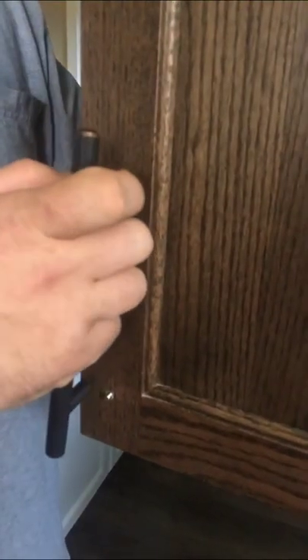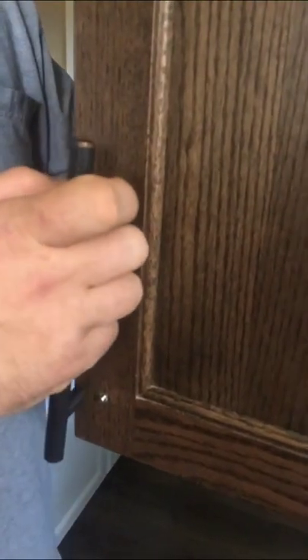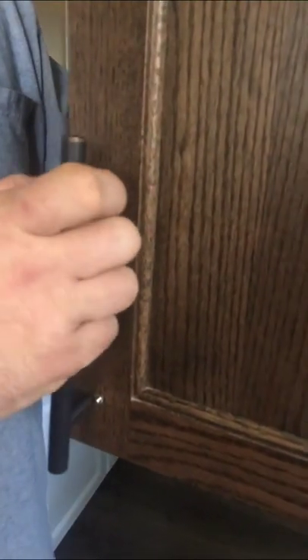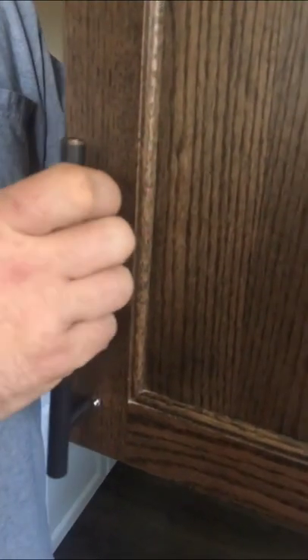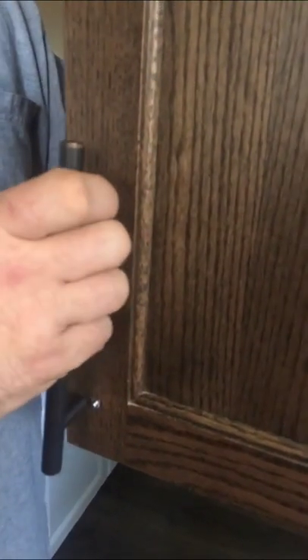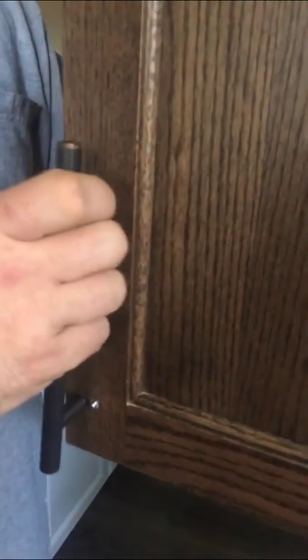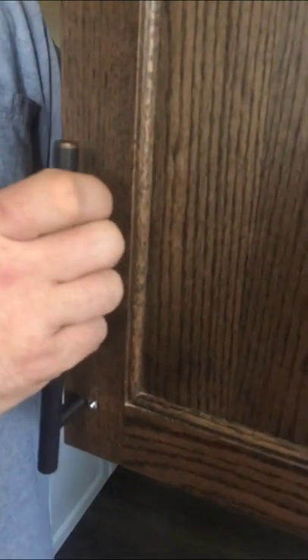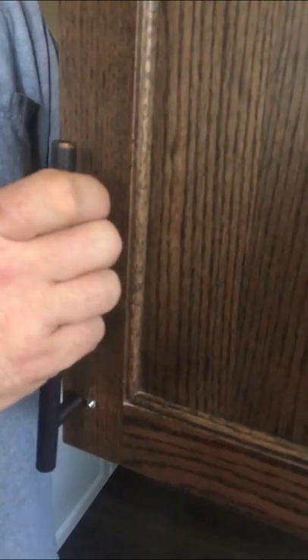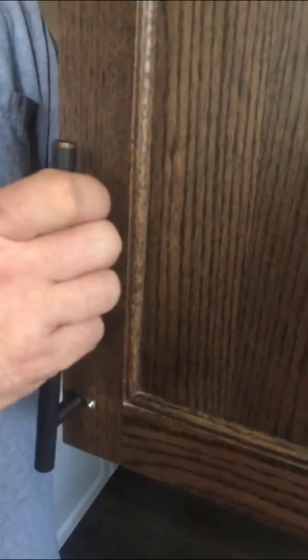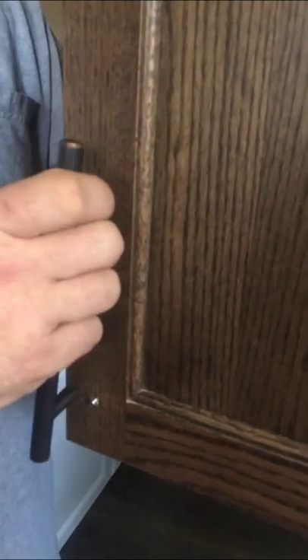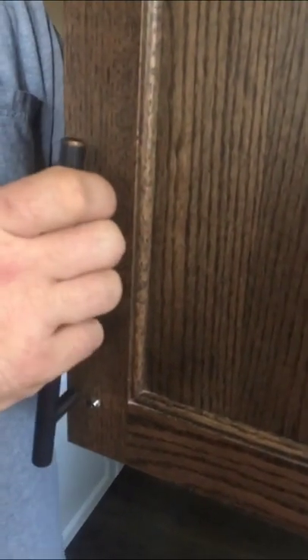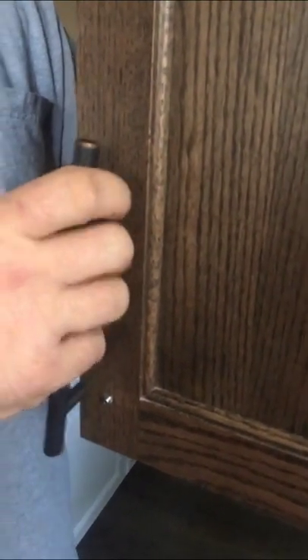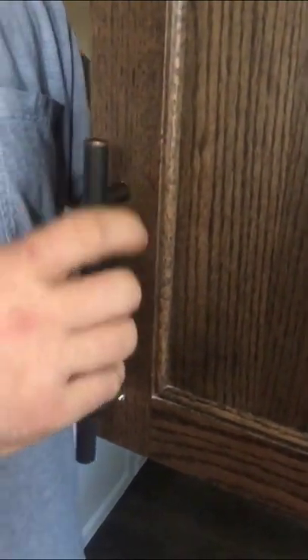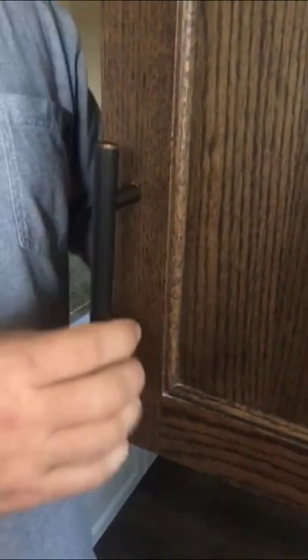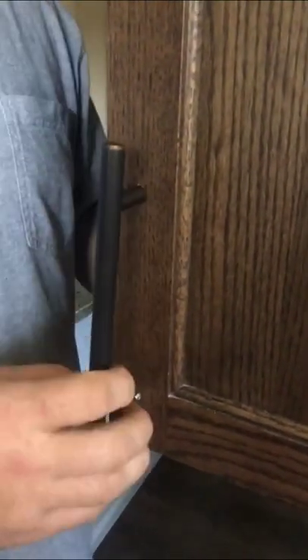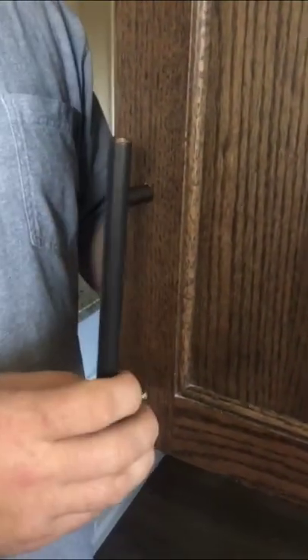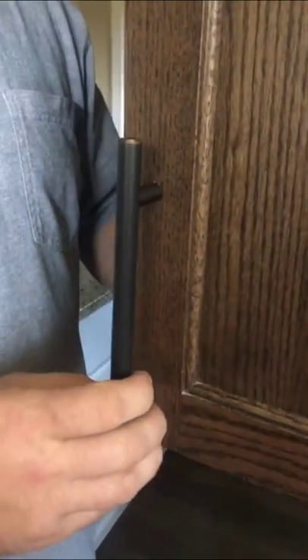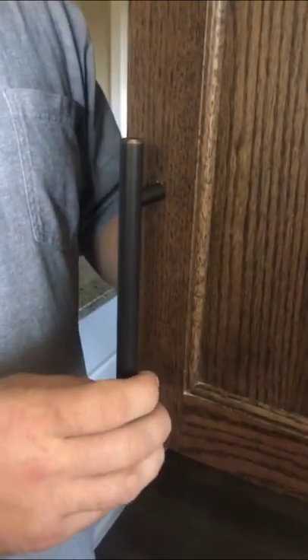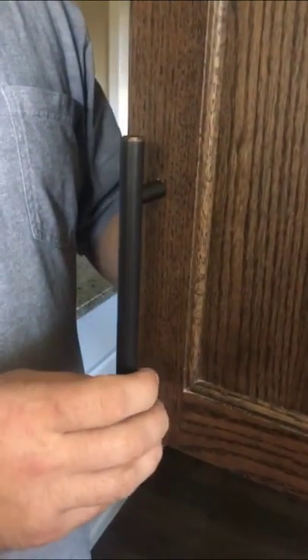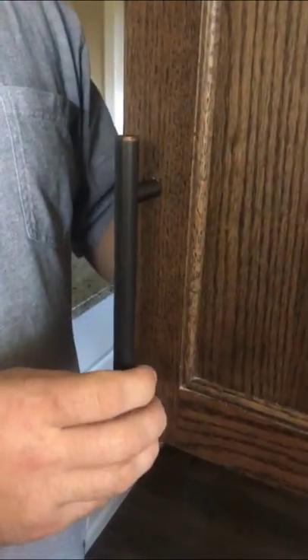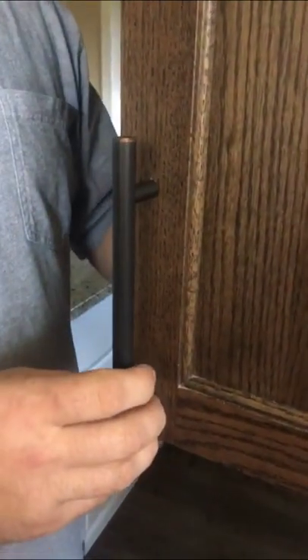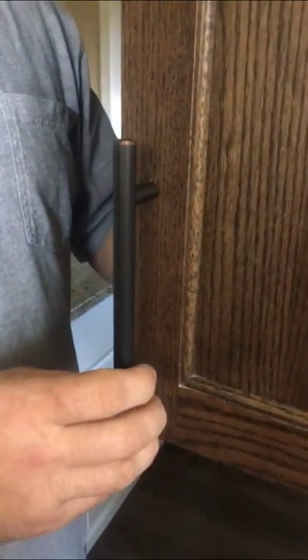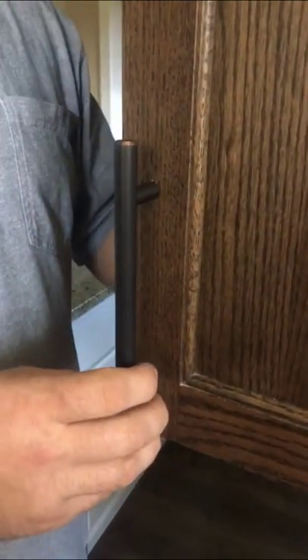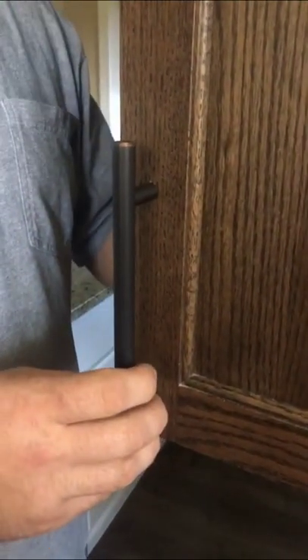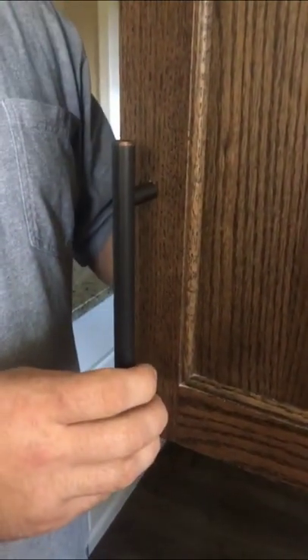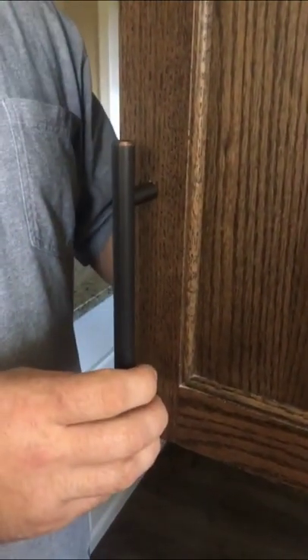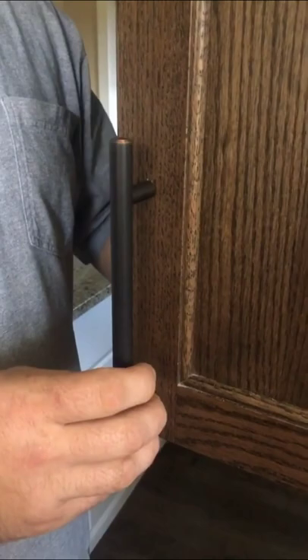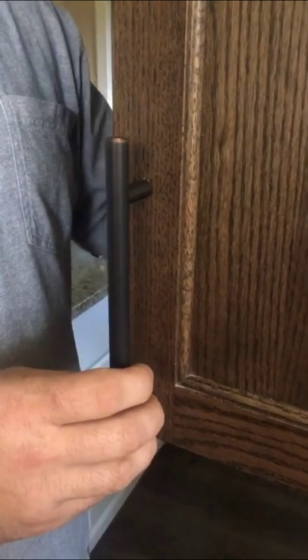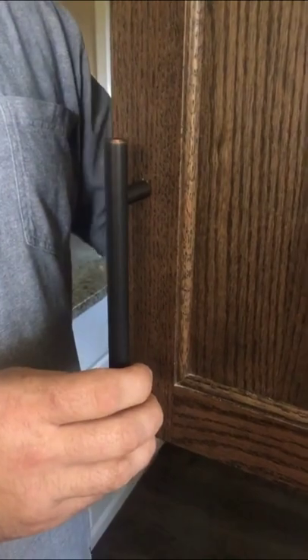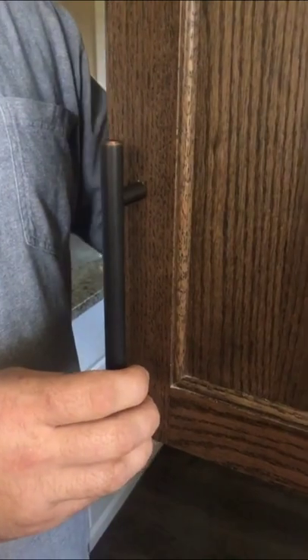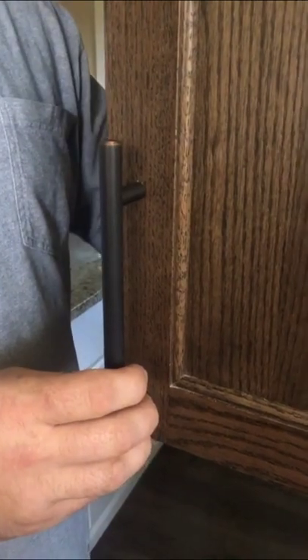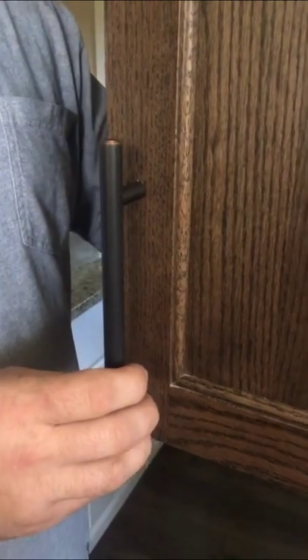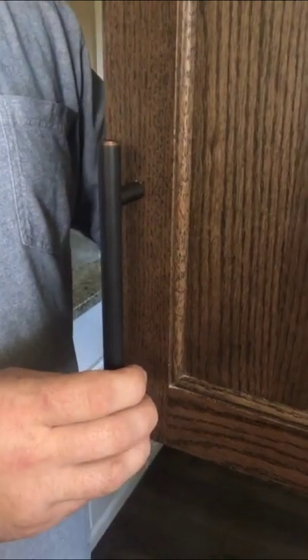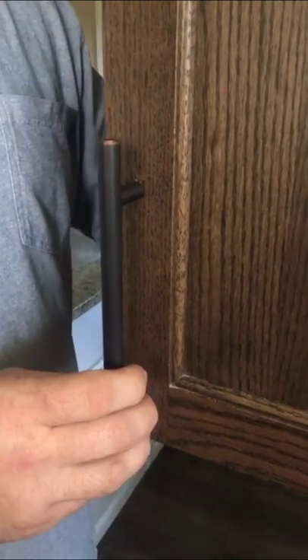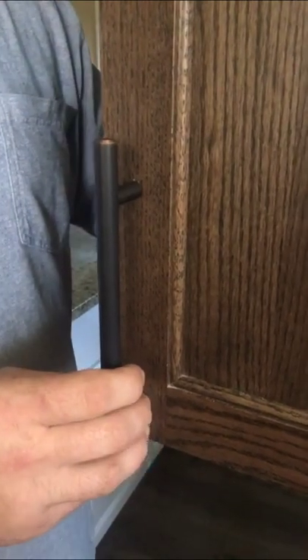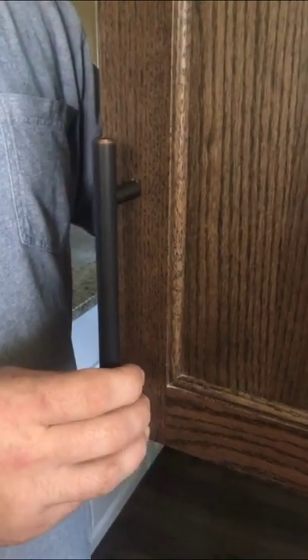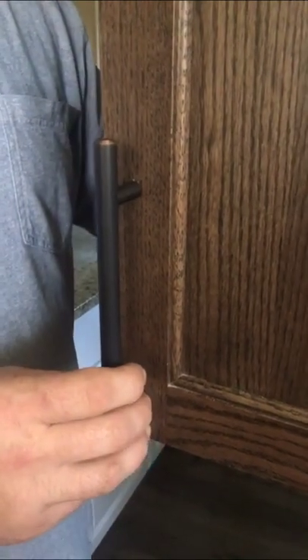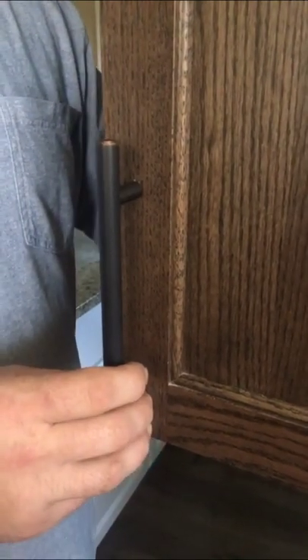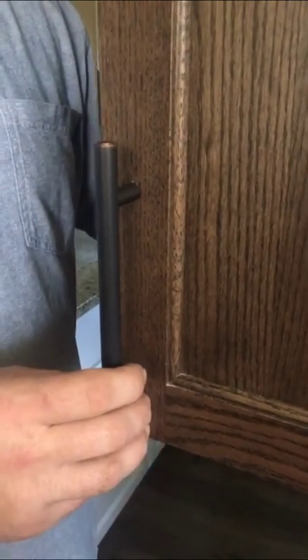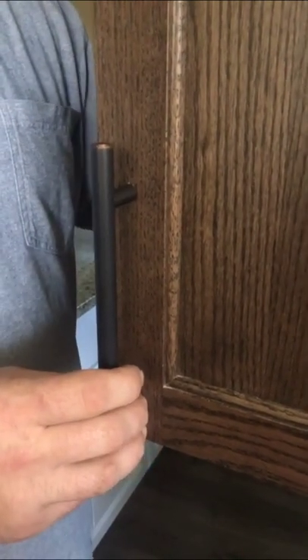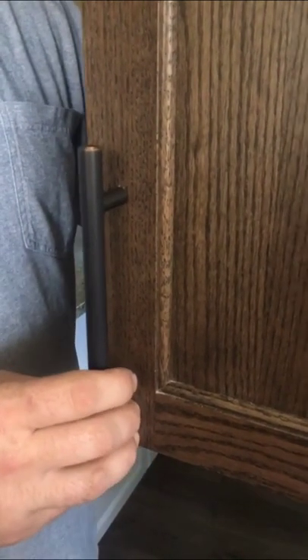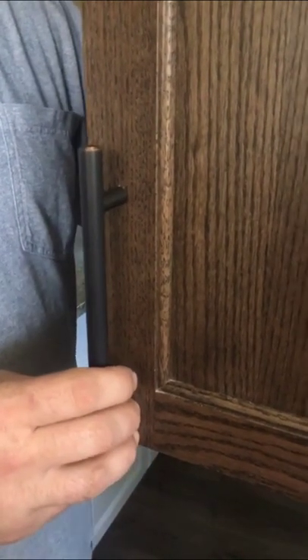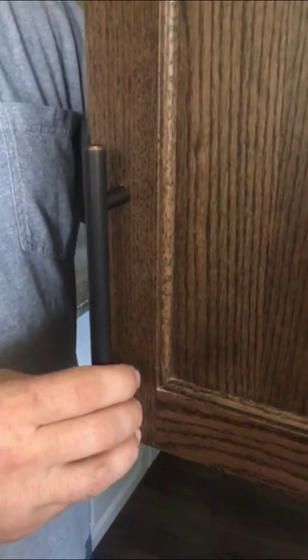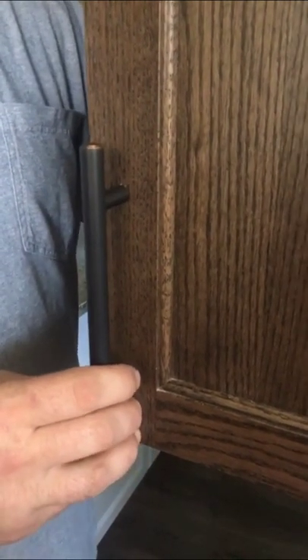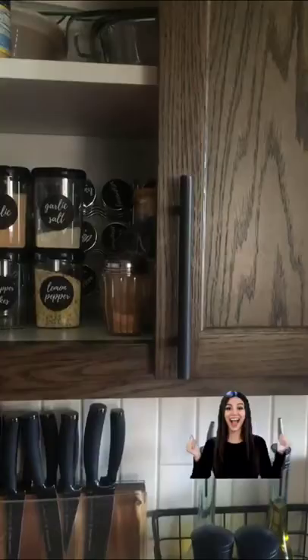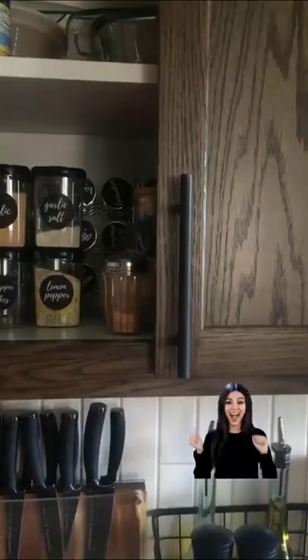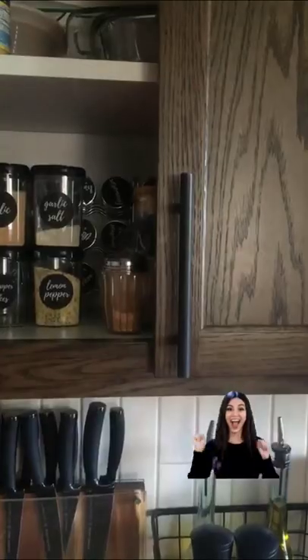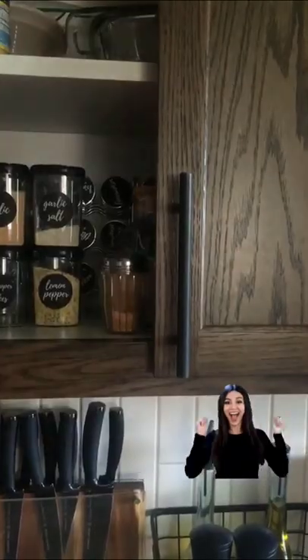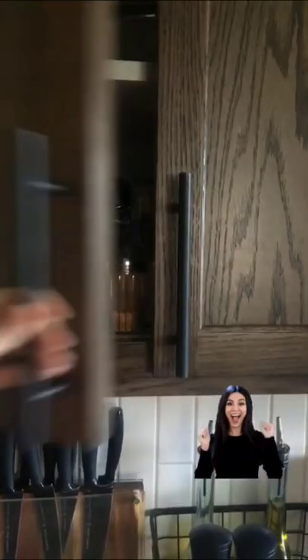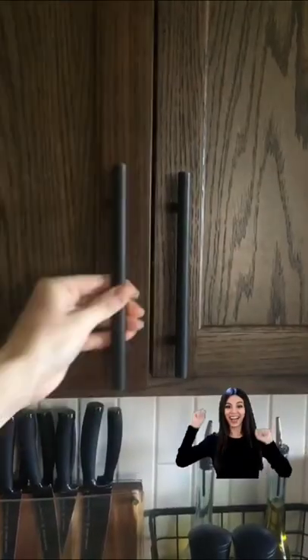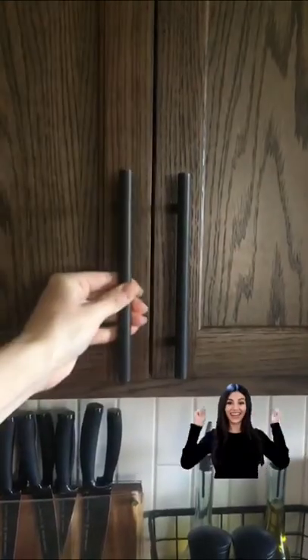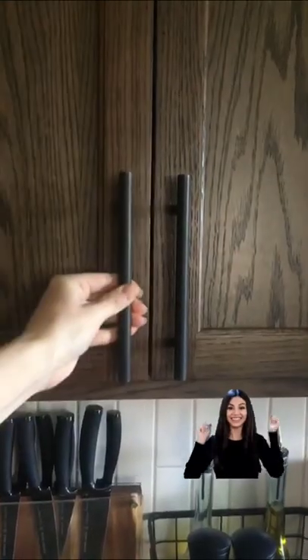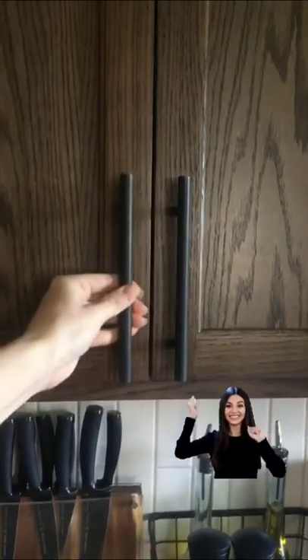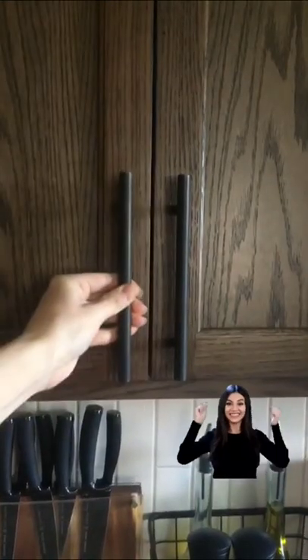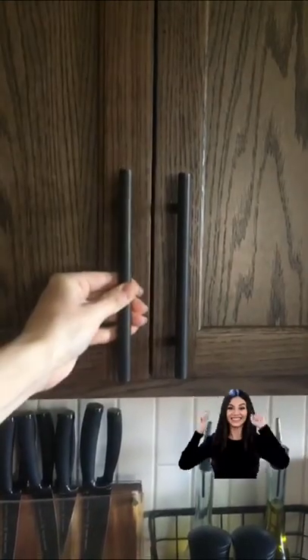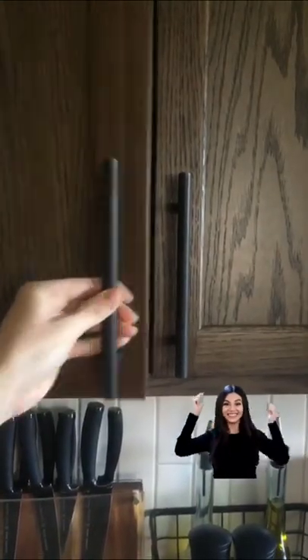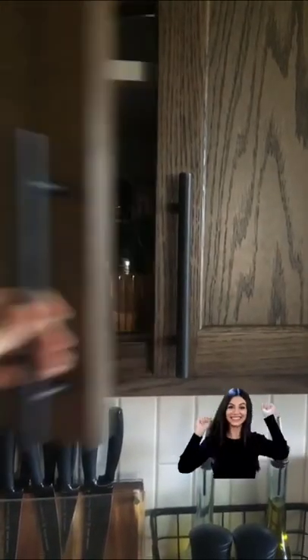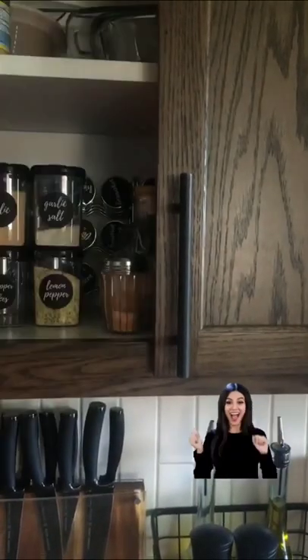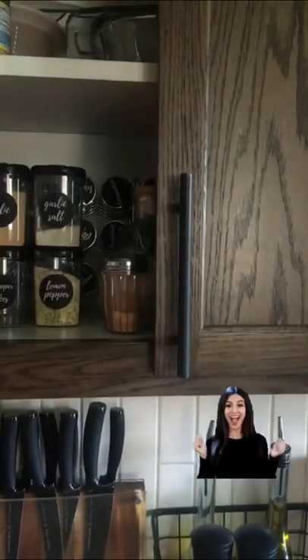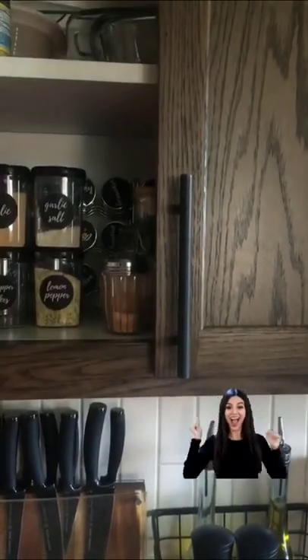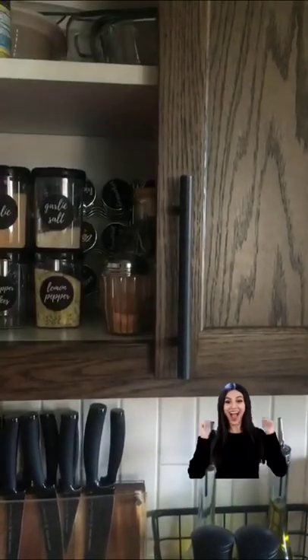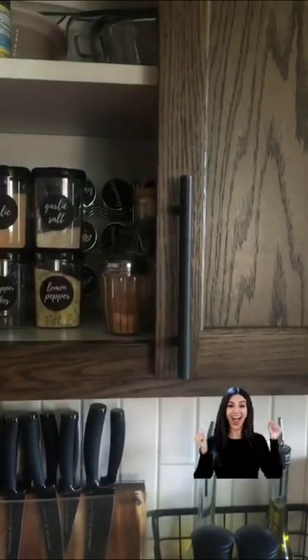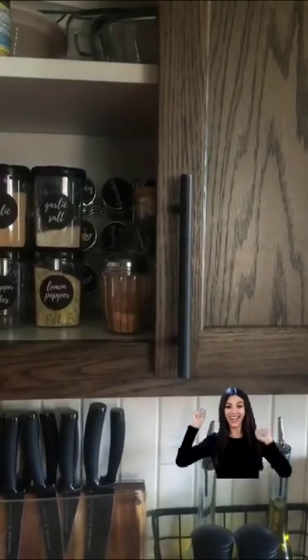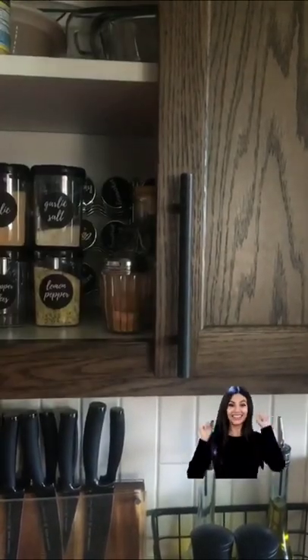Then you can install your cabinet hardware — so easy, and it gets the holes in the right spot every time.